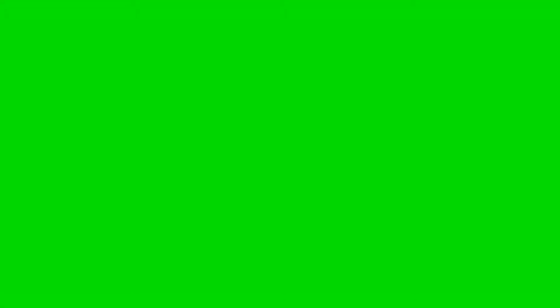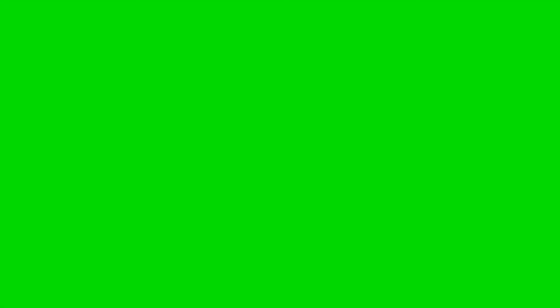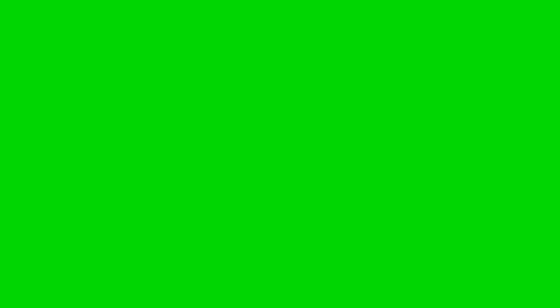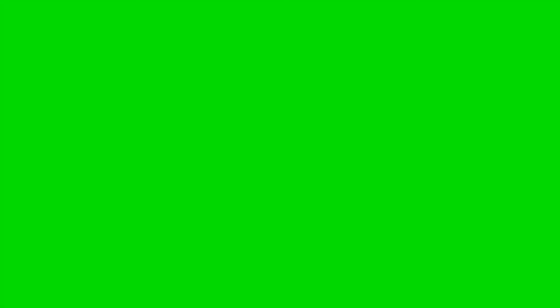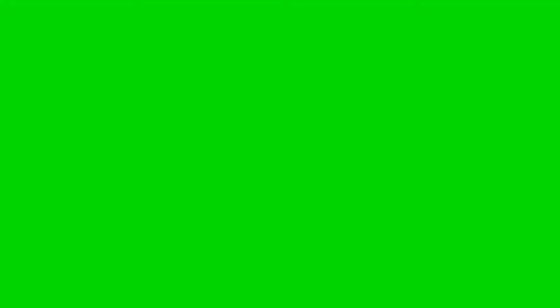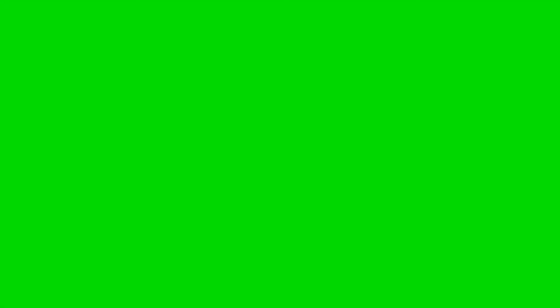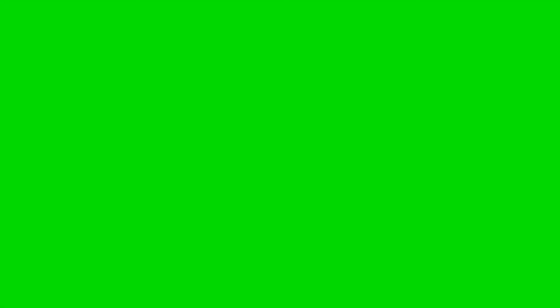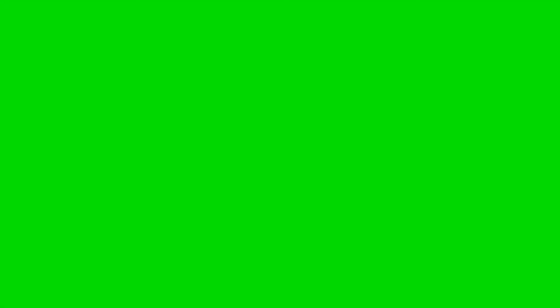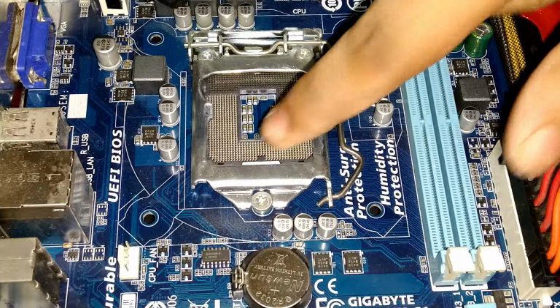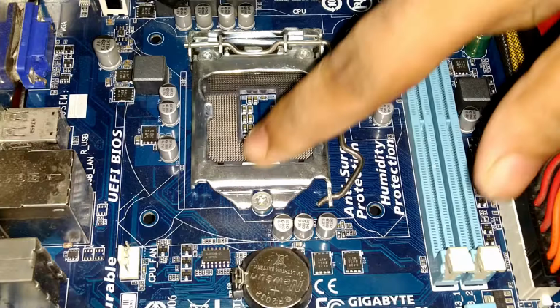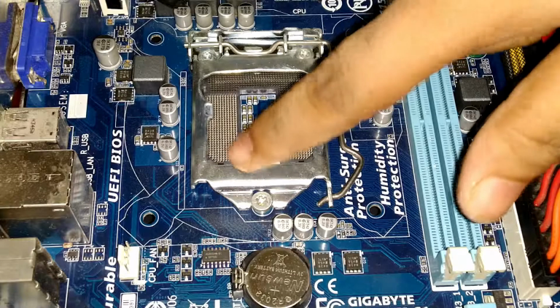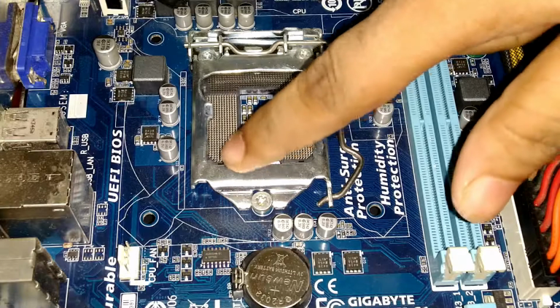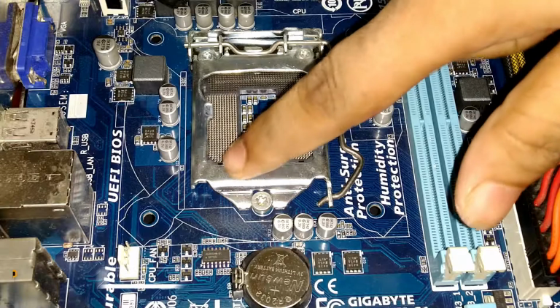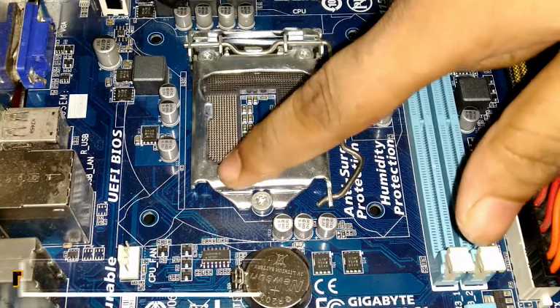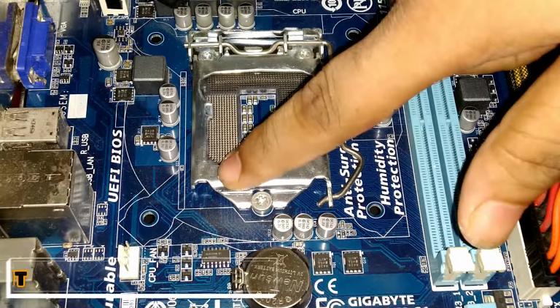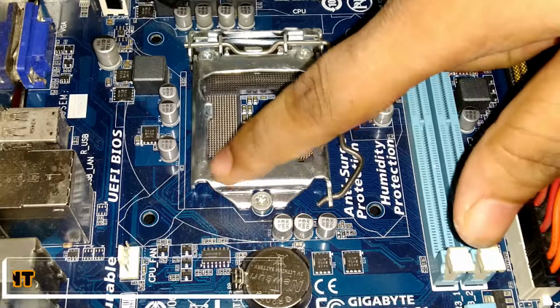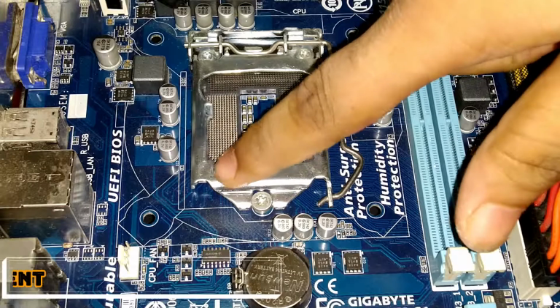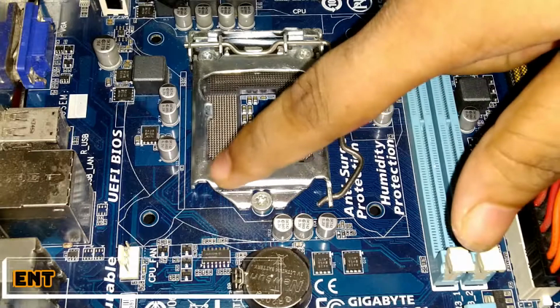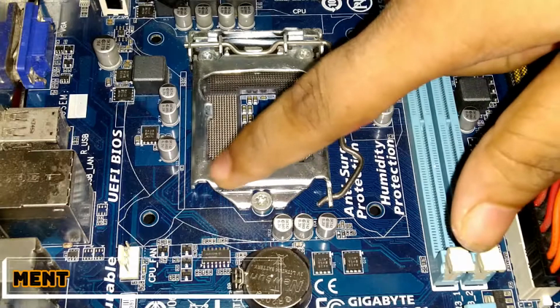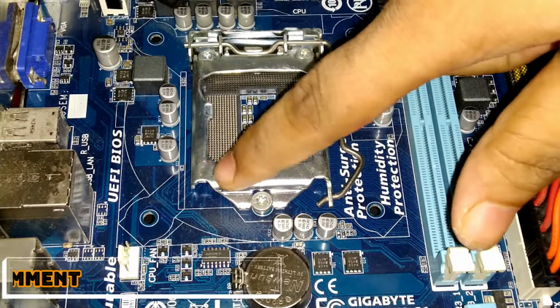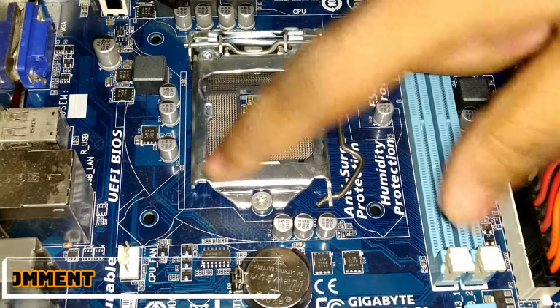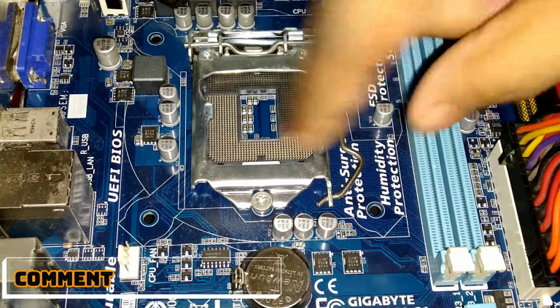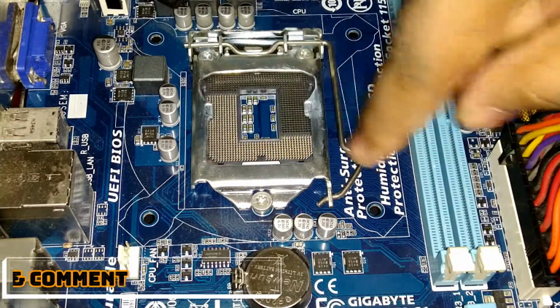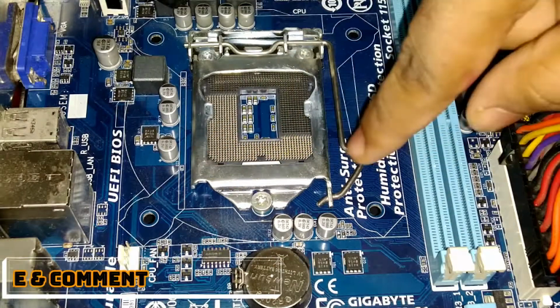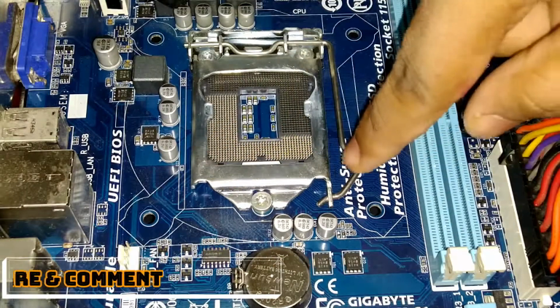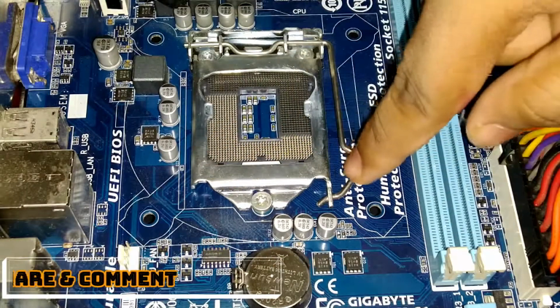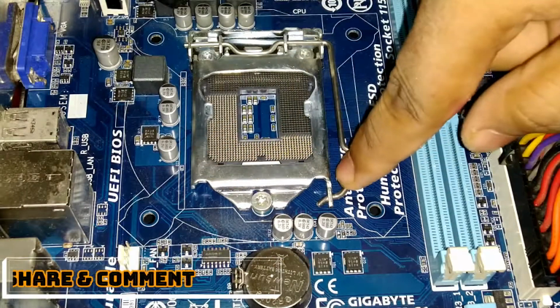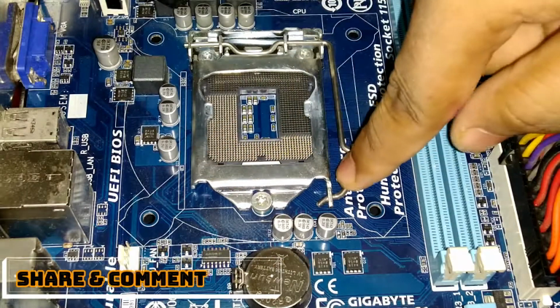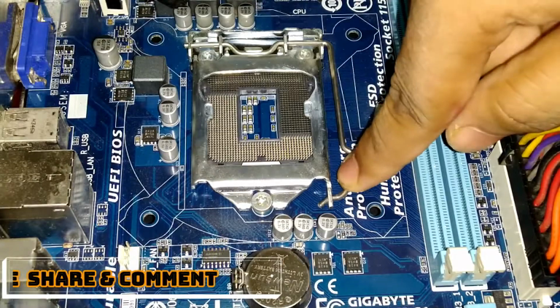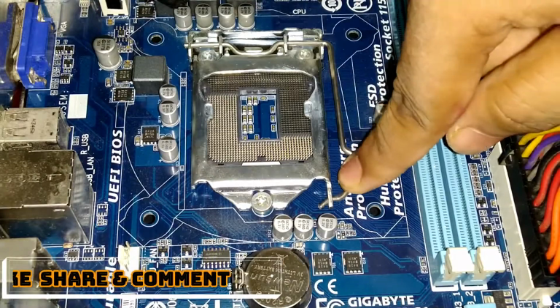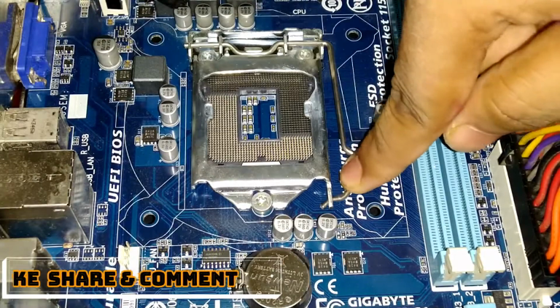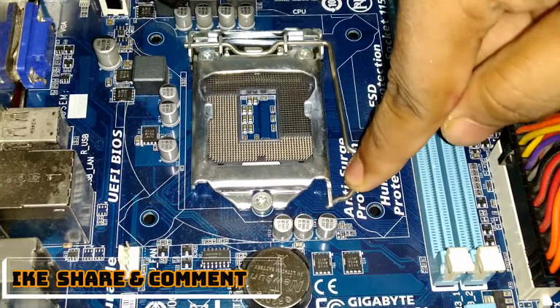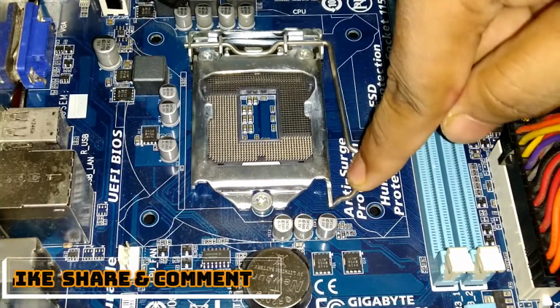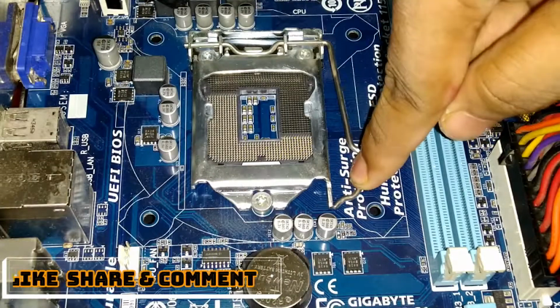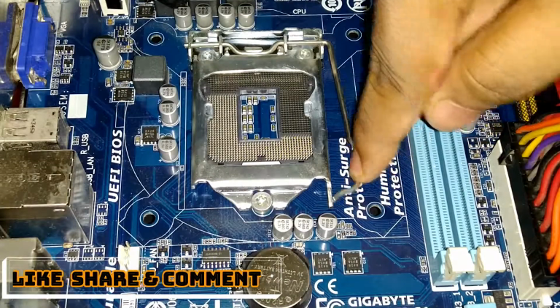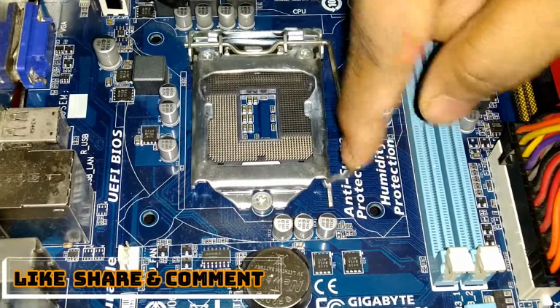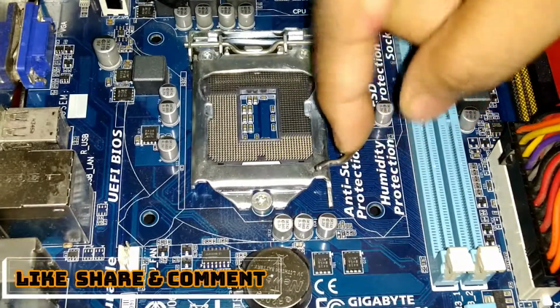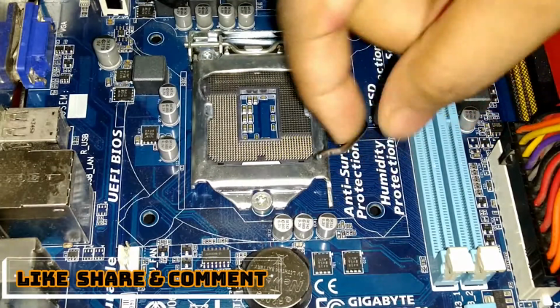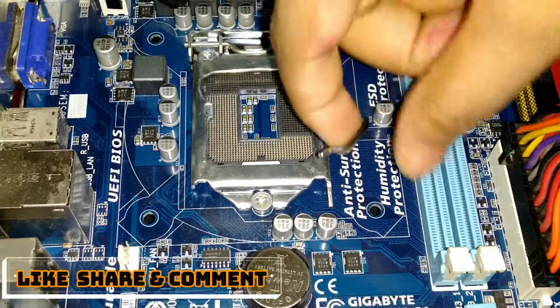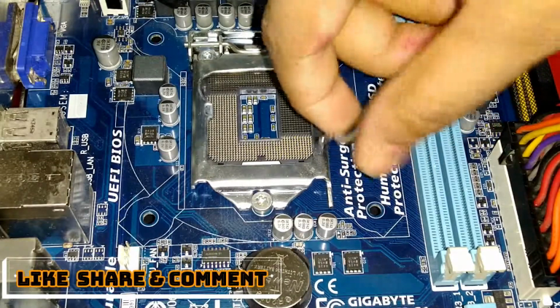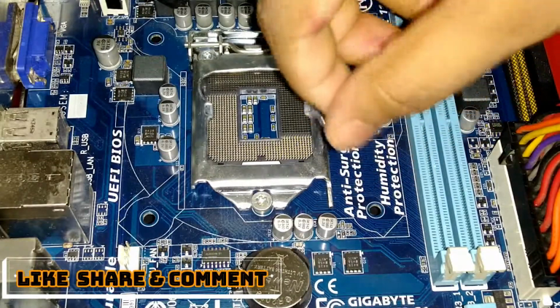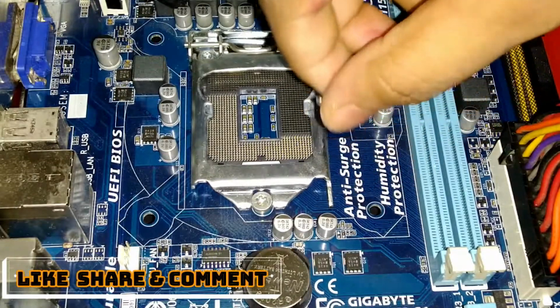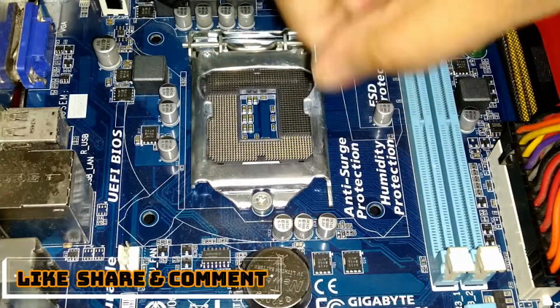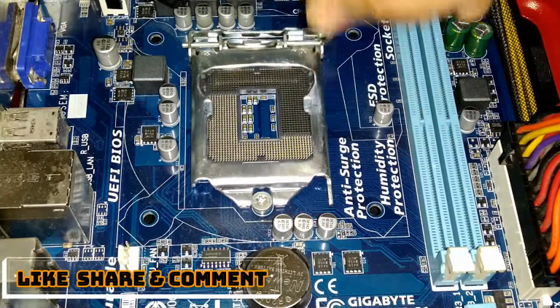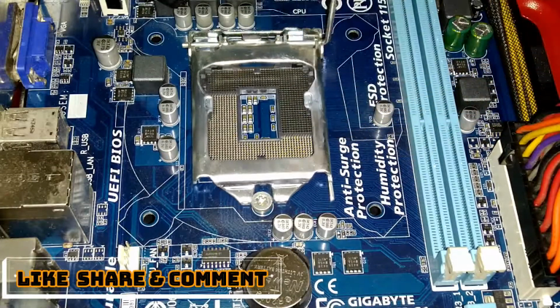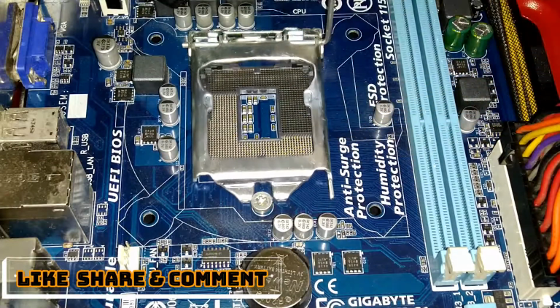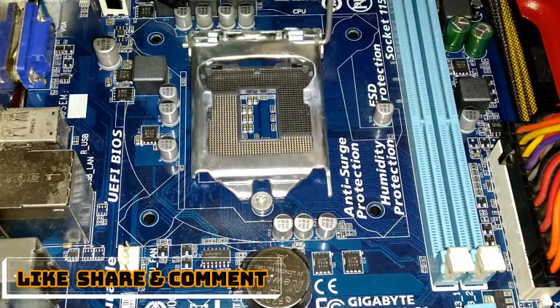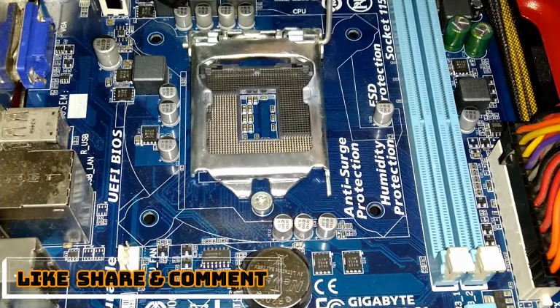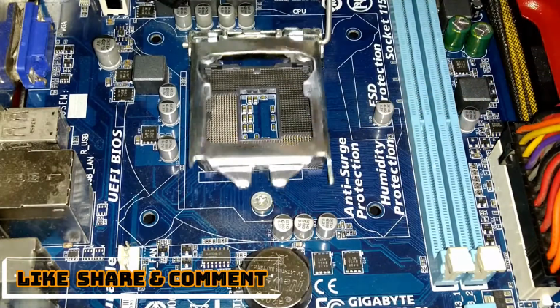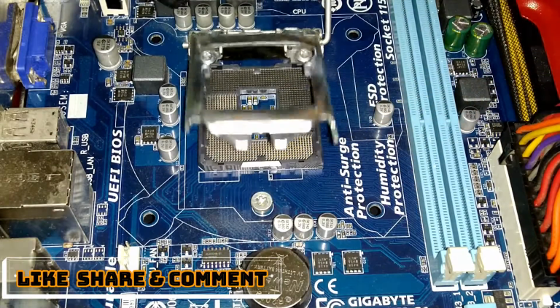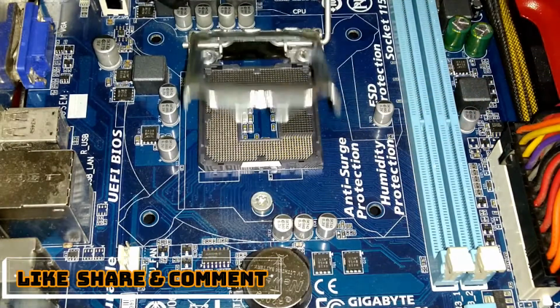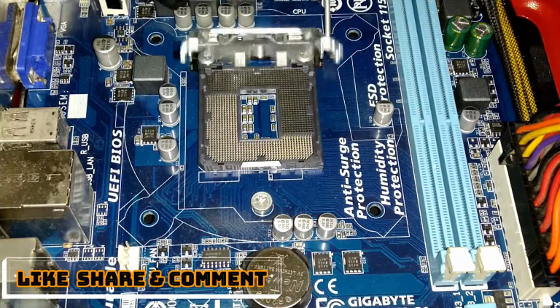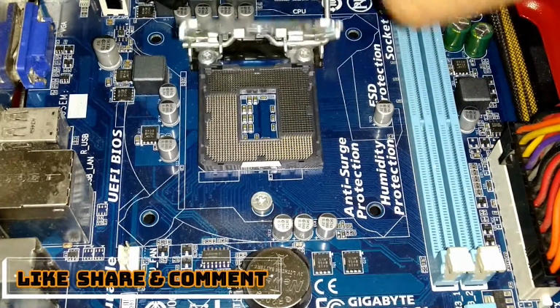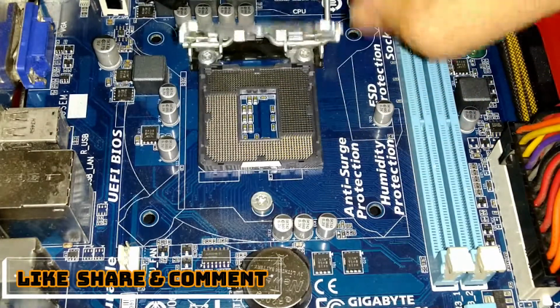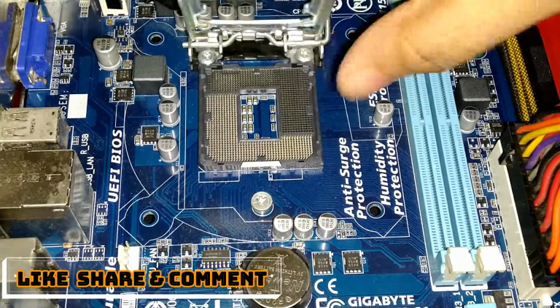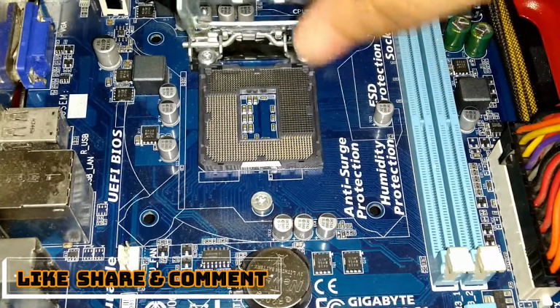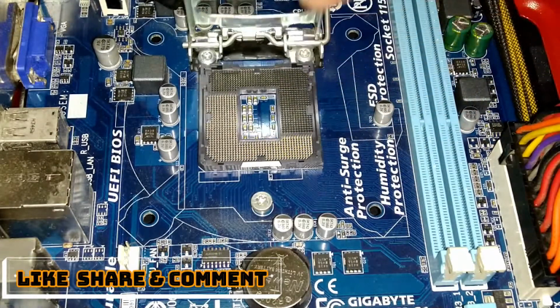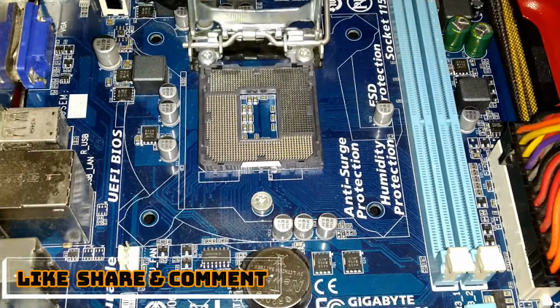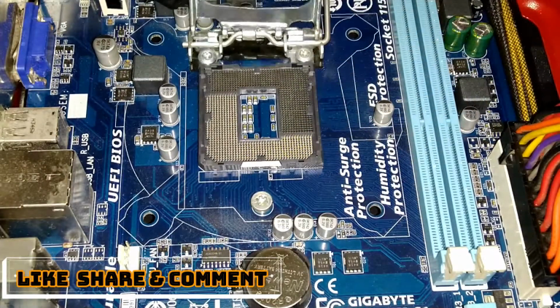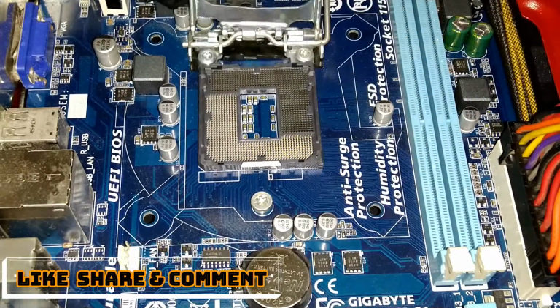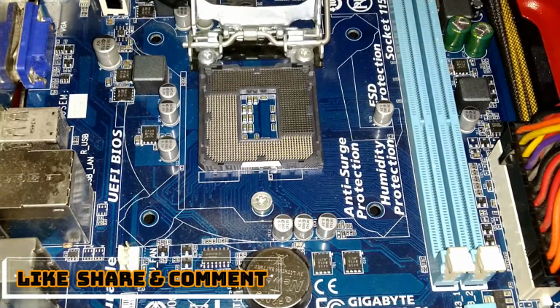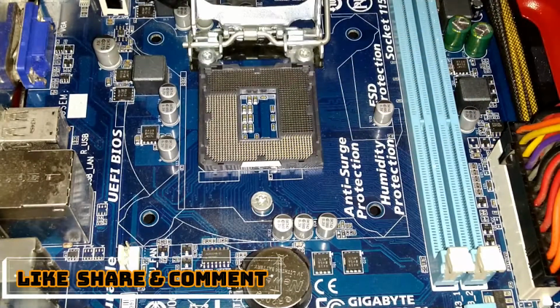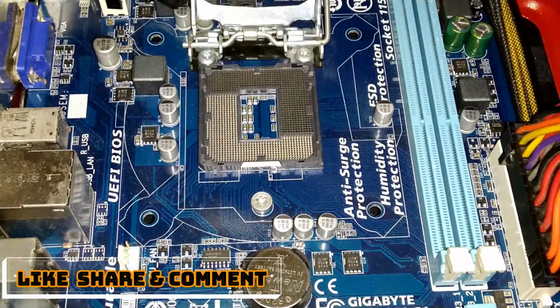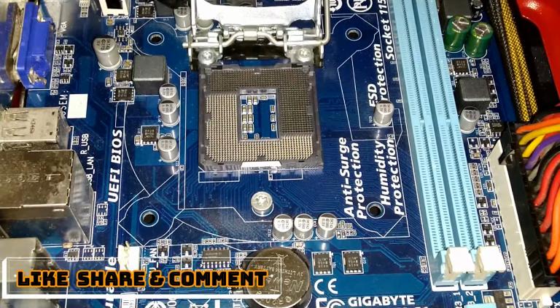Hello everybody, welcome to Kremers Lake. In this video I am going to show you how to install an Intel CPU into a motherboard.